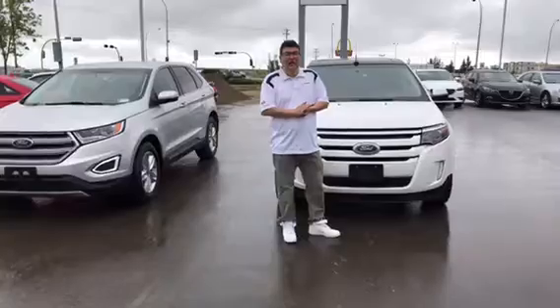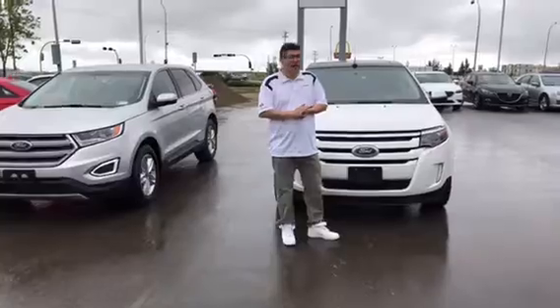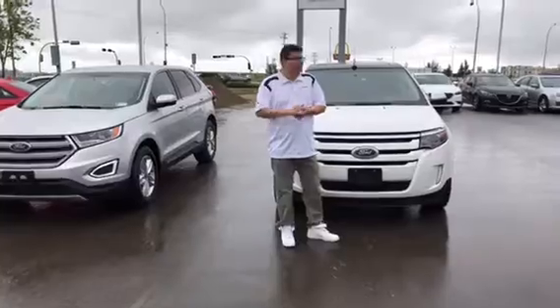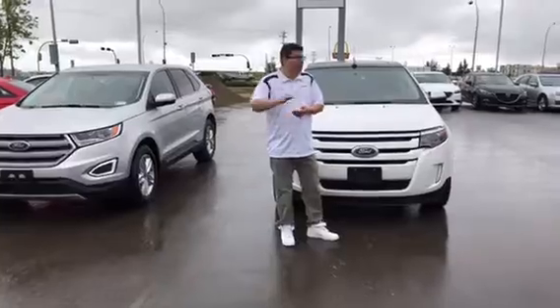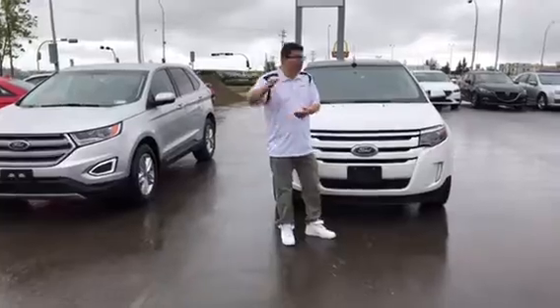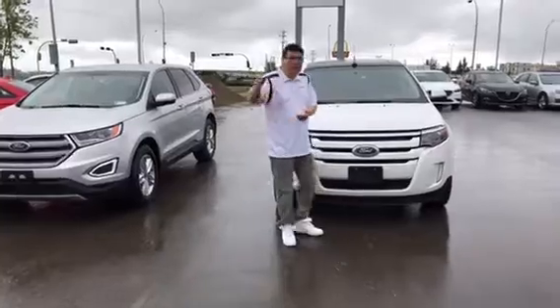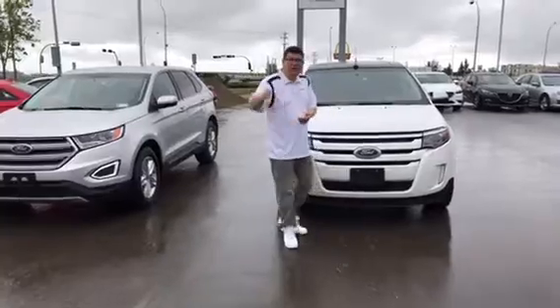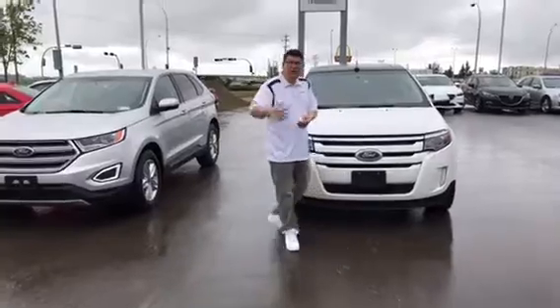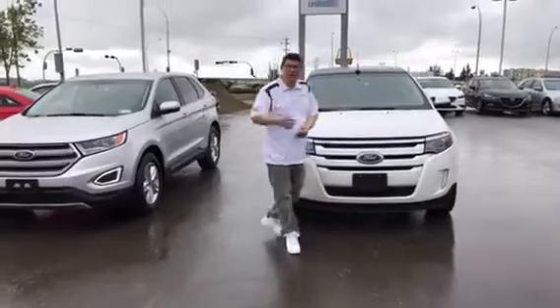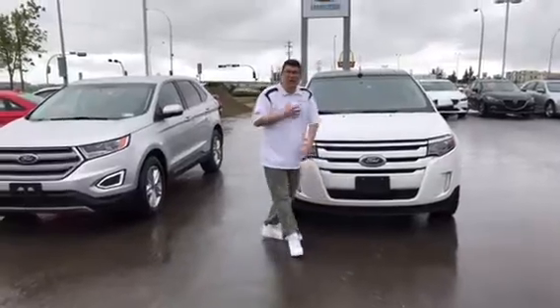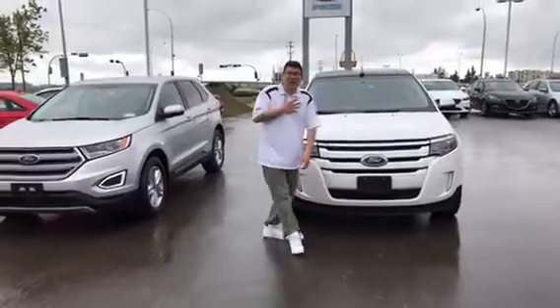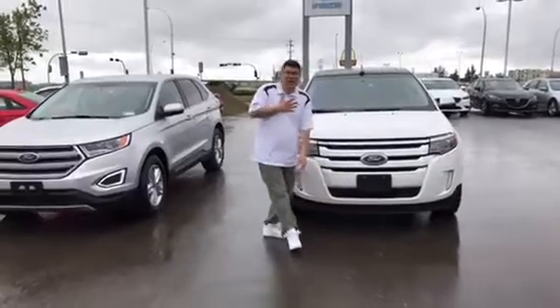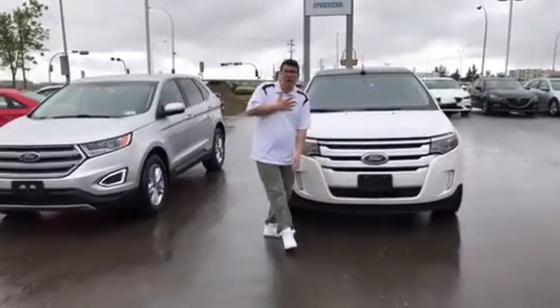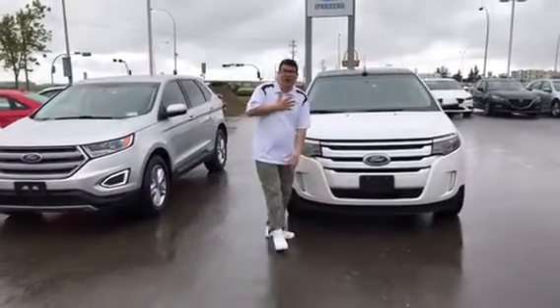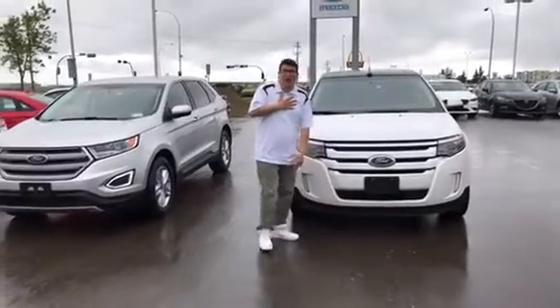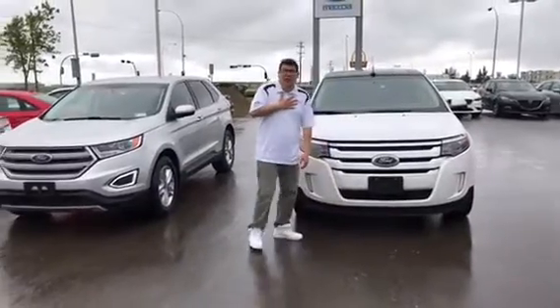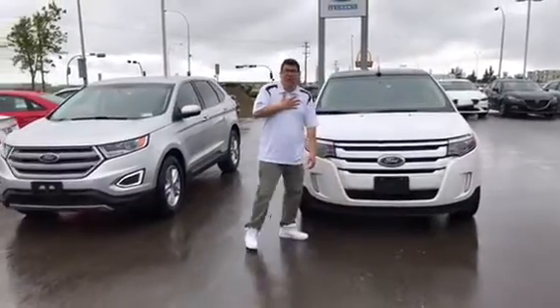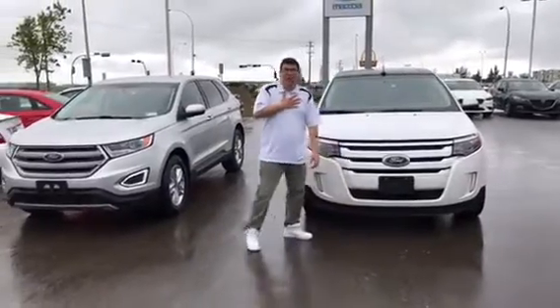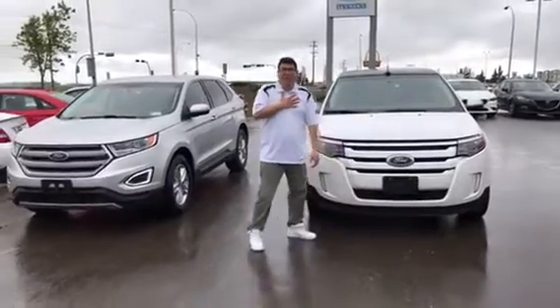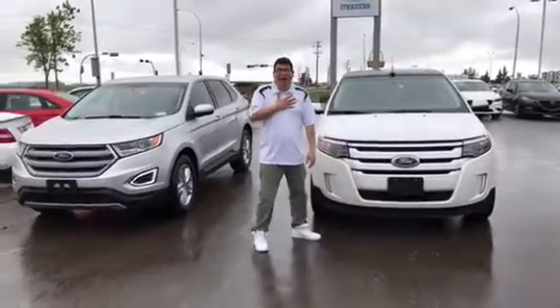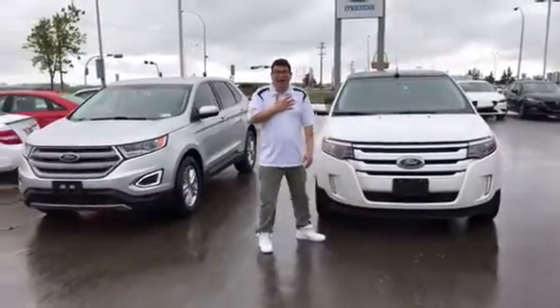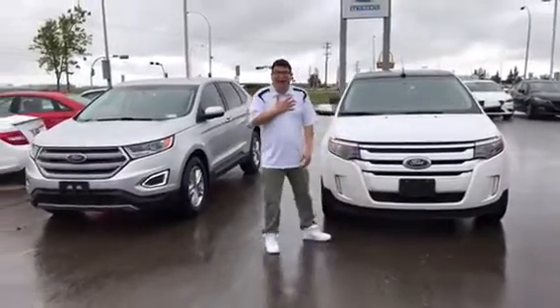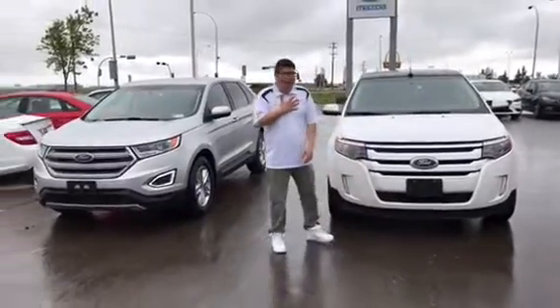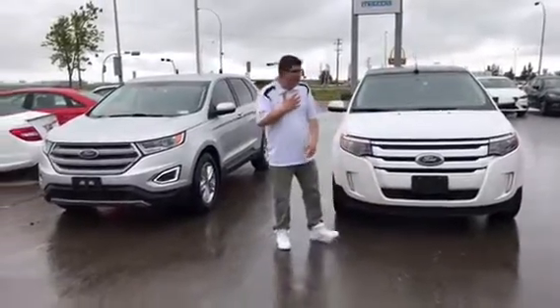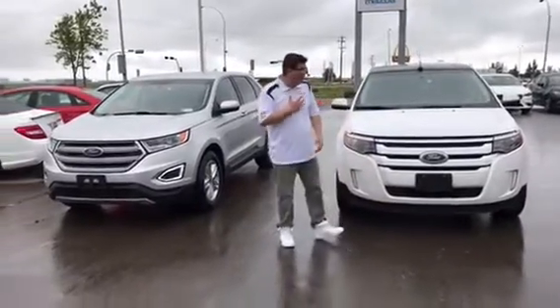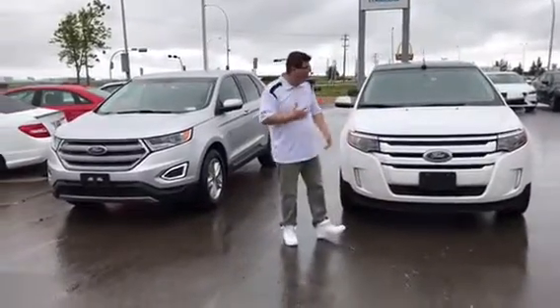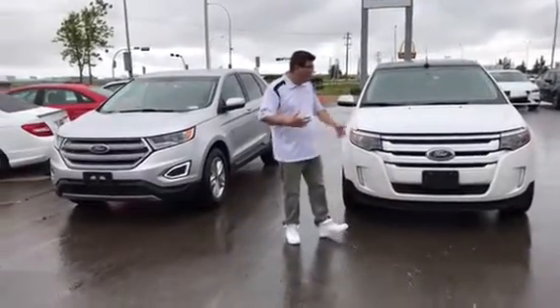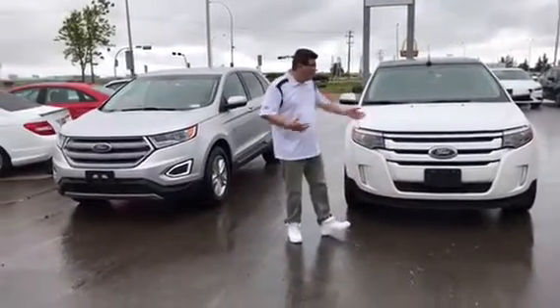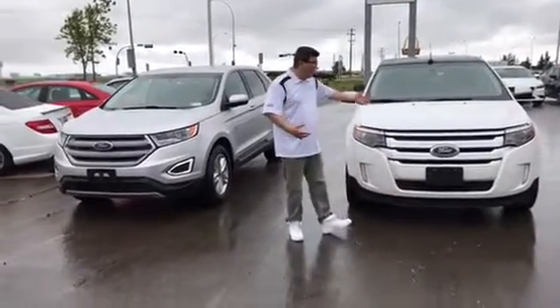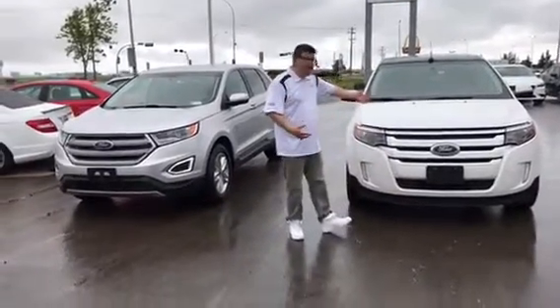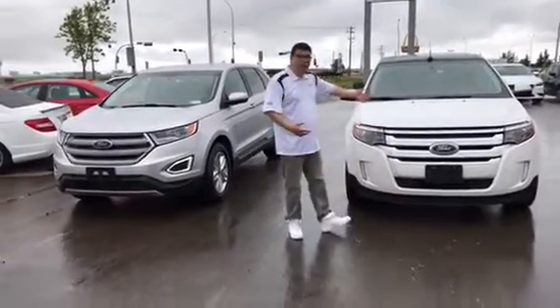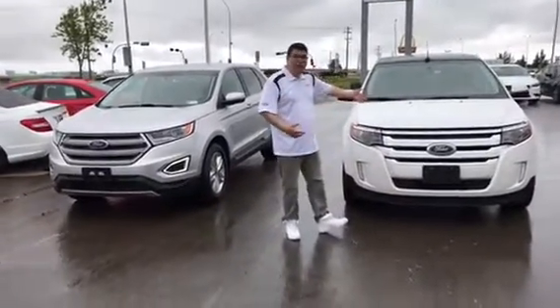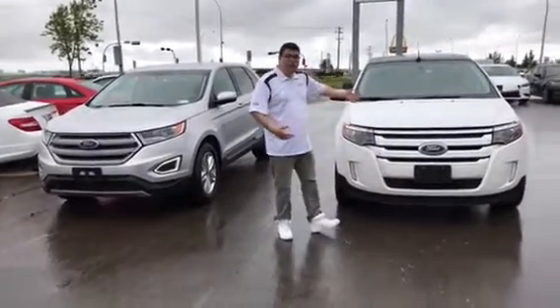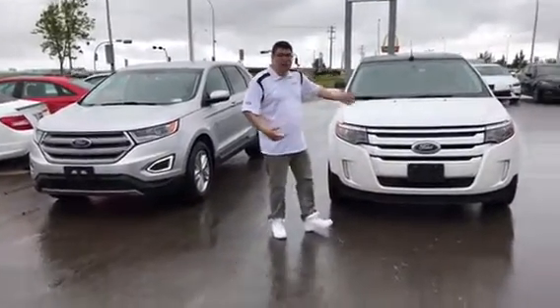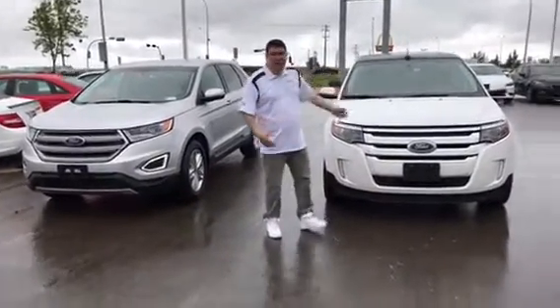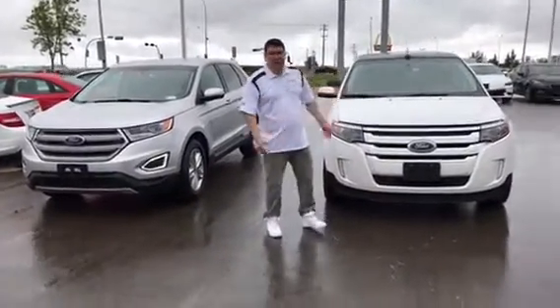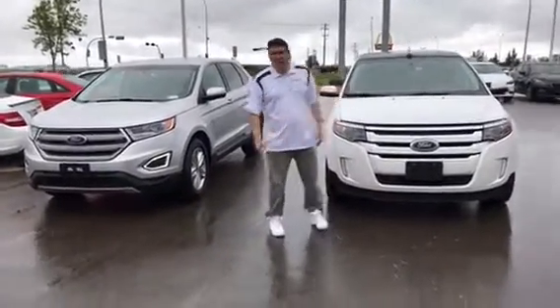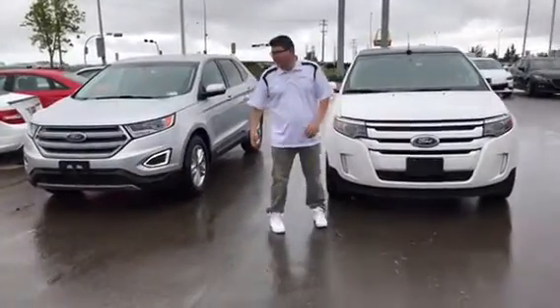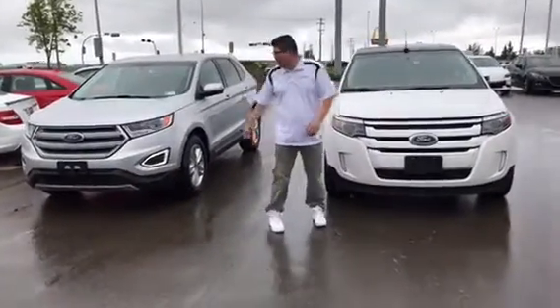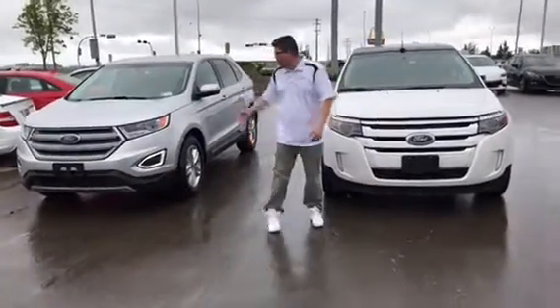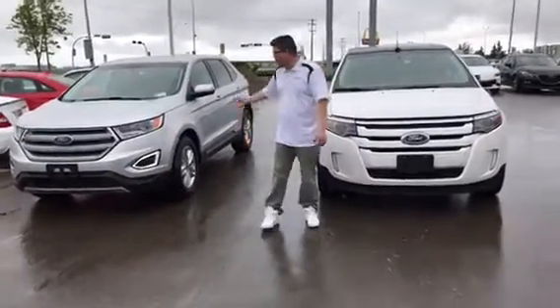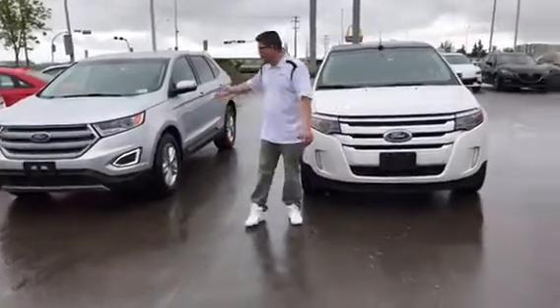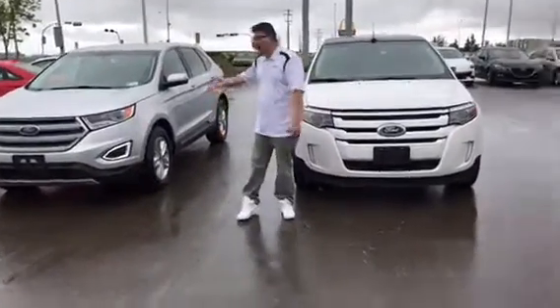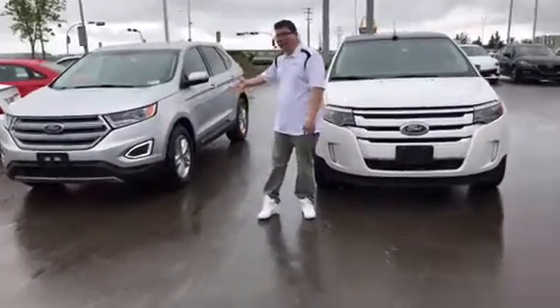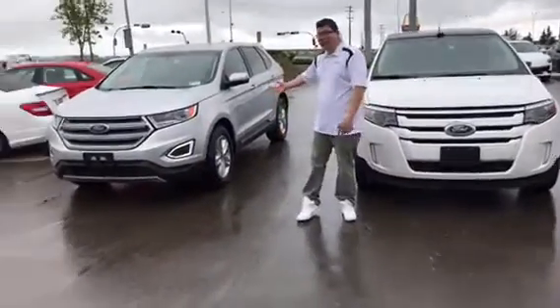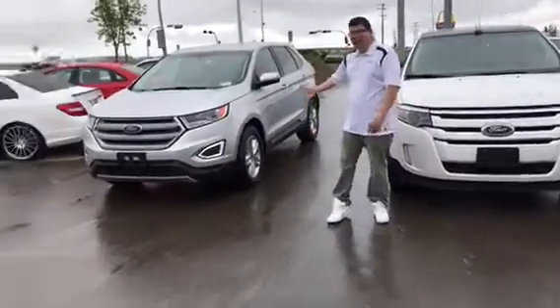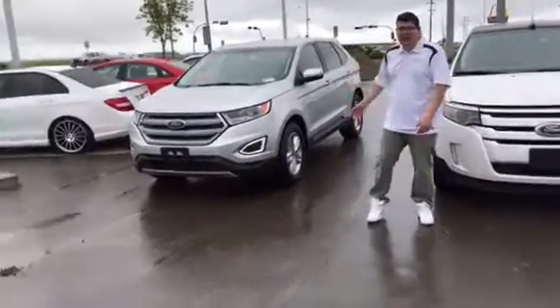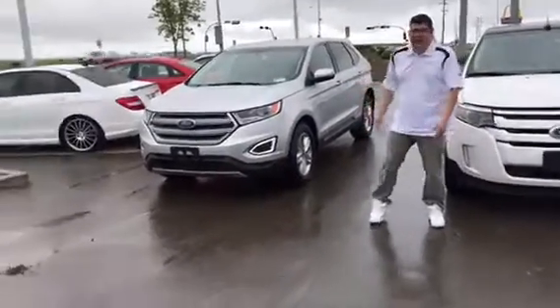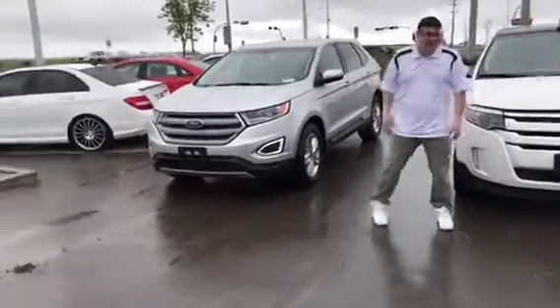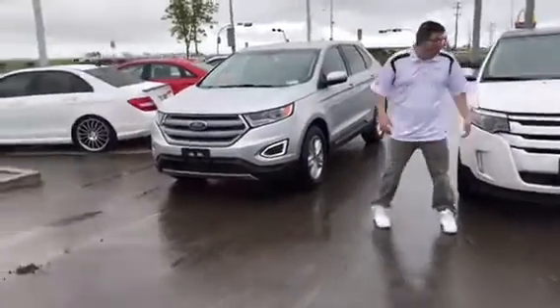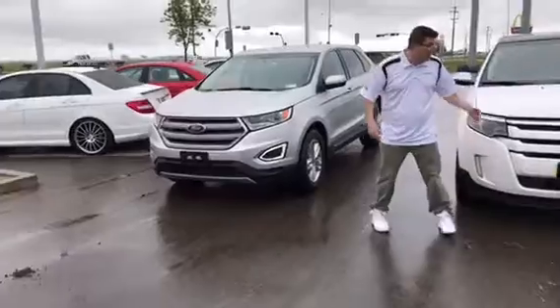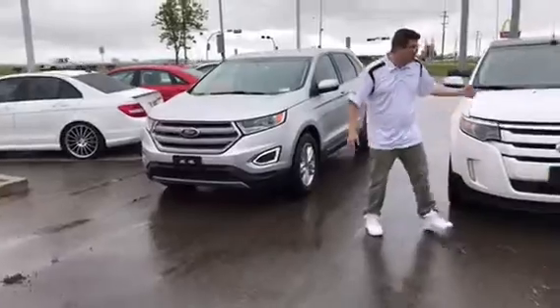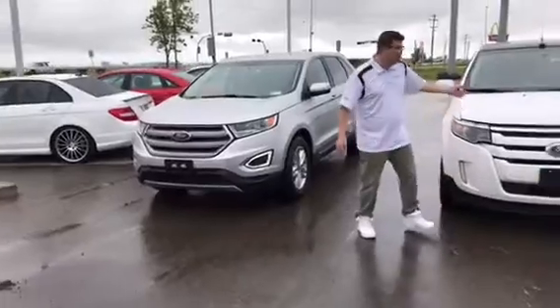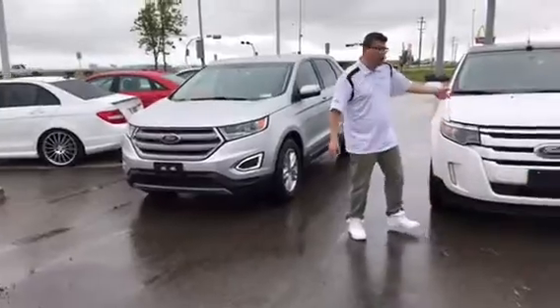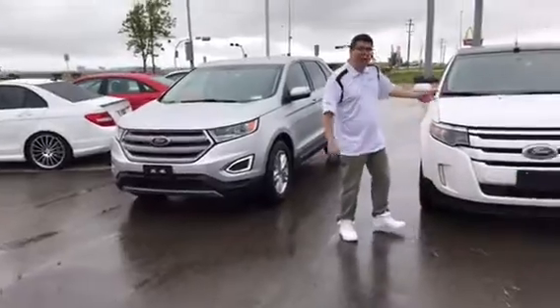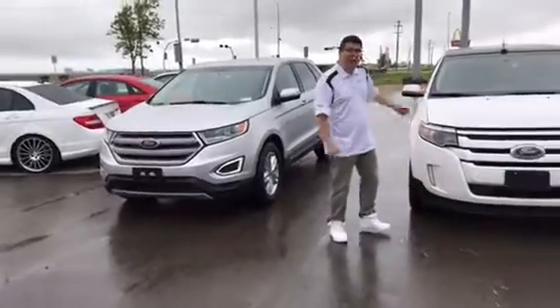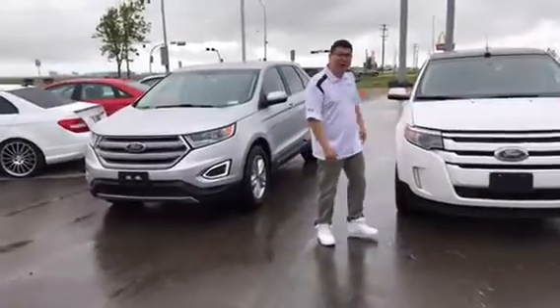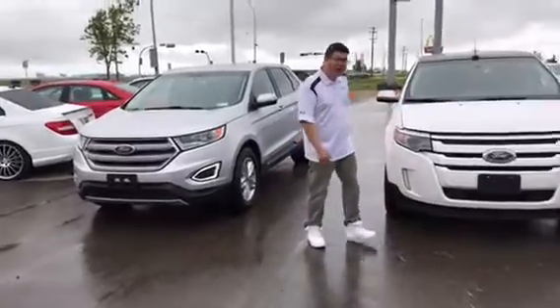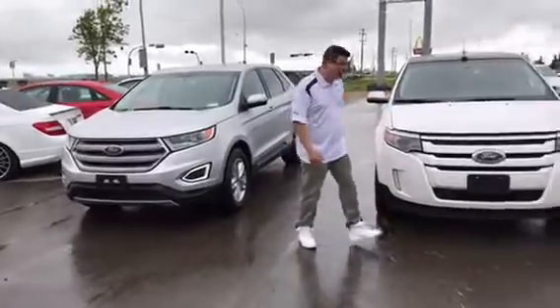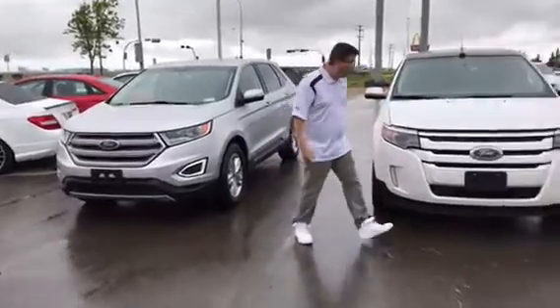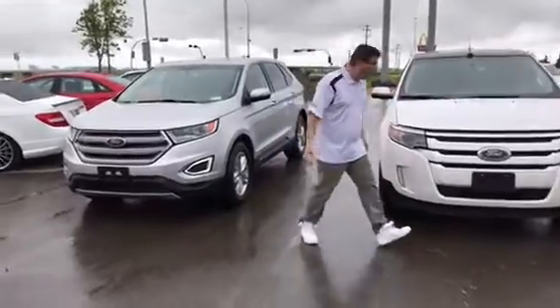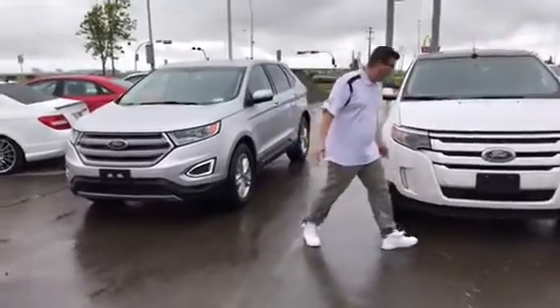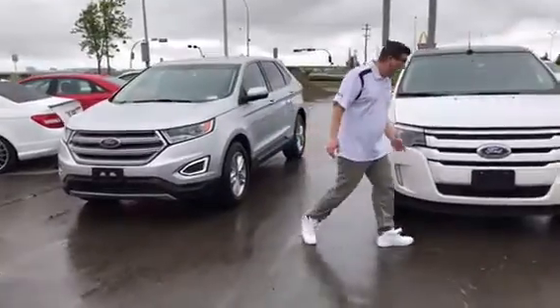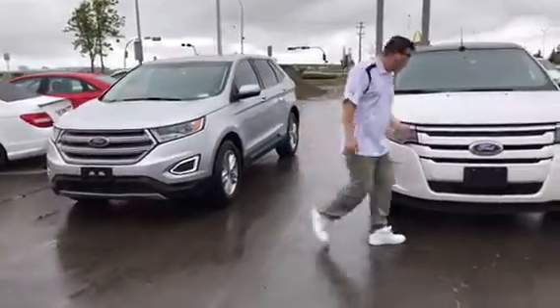Hey there, Jewels, it's John here from LA Mazda. So here's the 2013, here's the 2016. Let's get into the 2013 first.